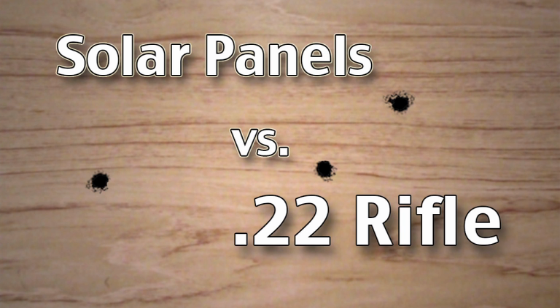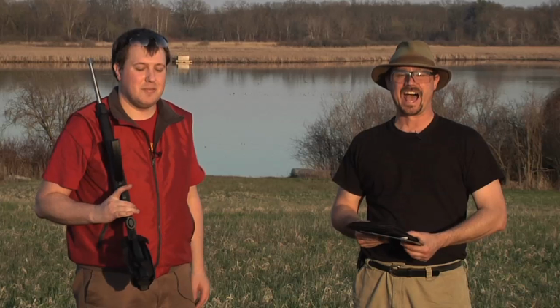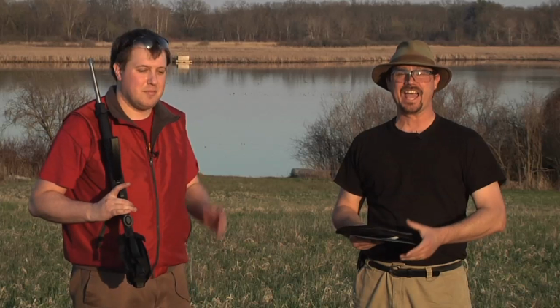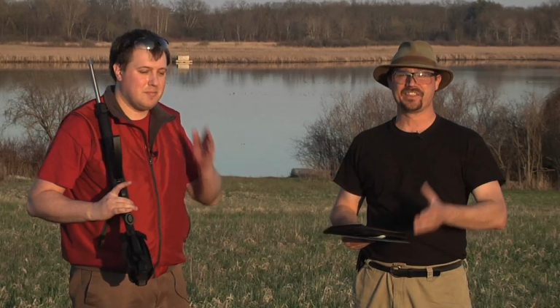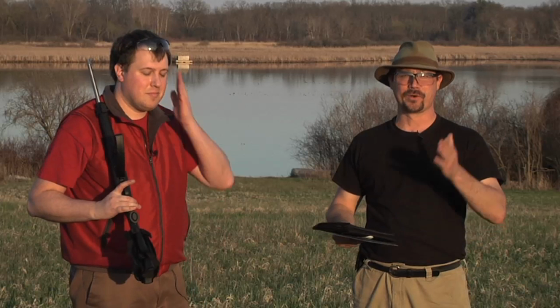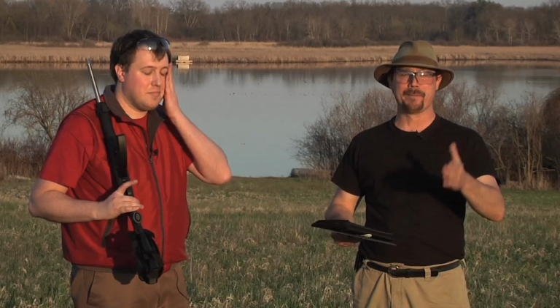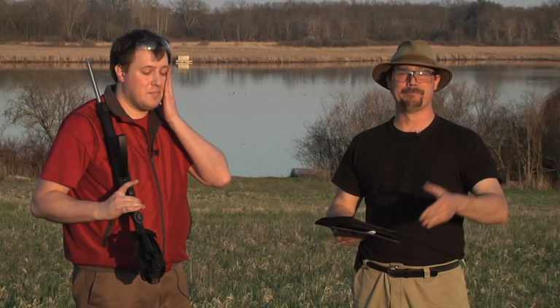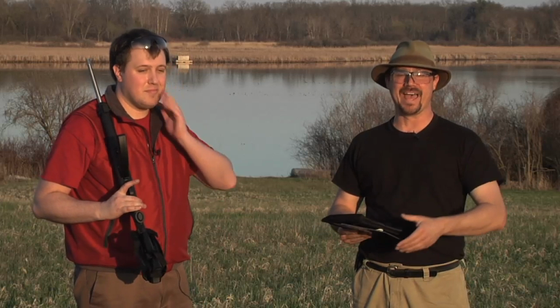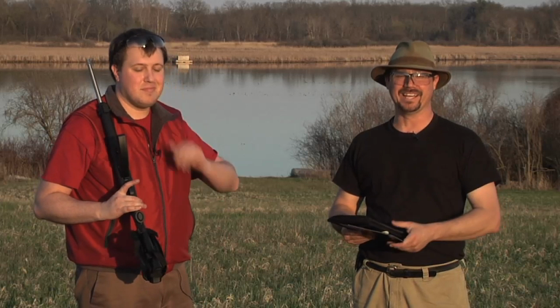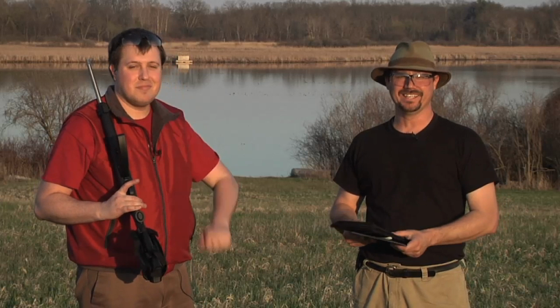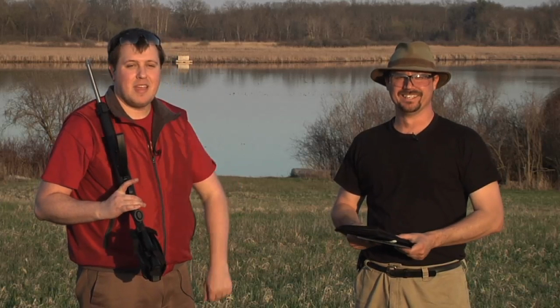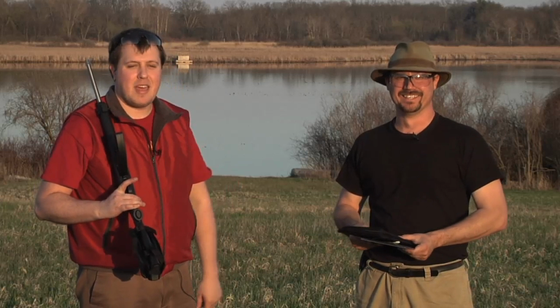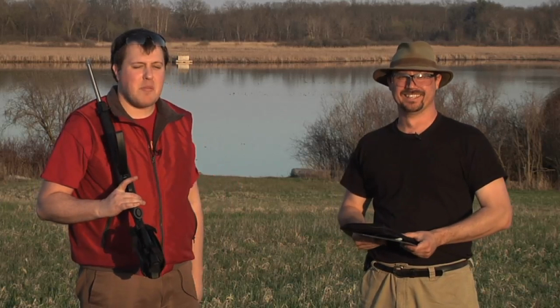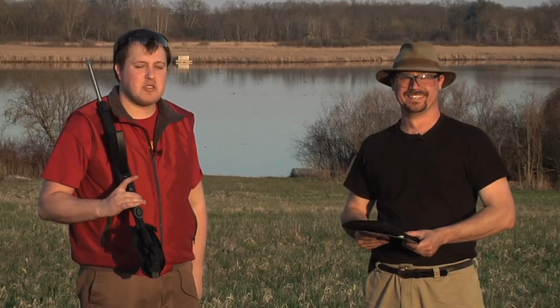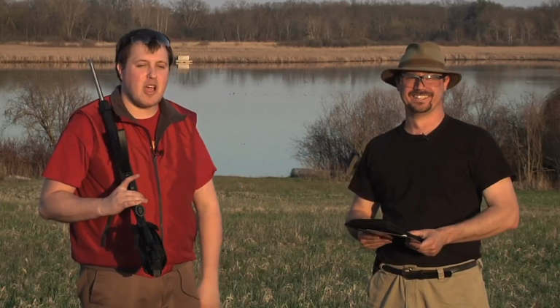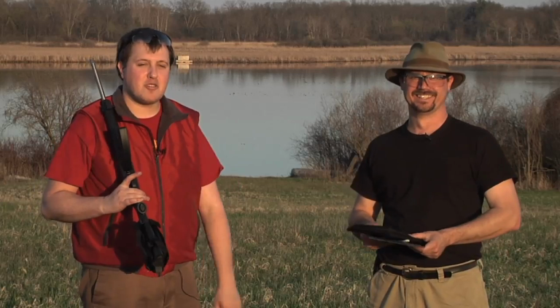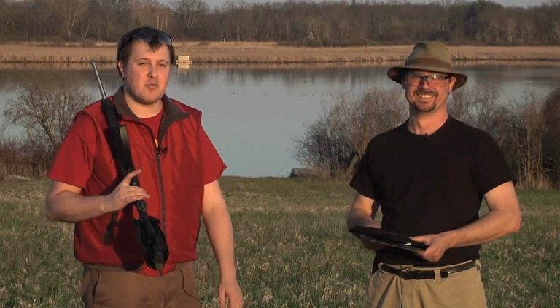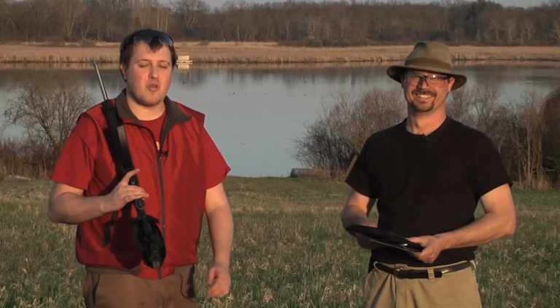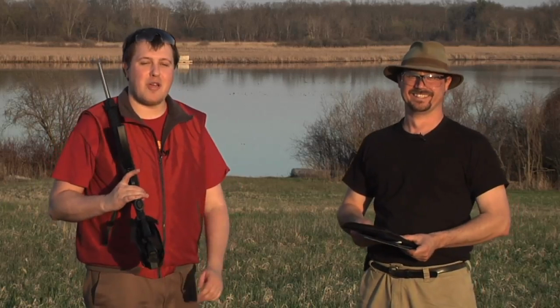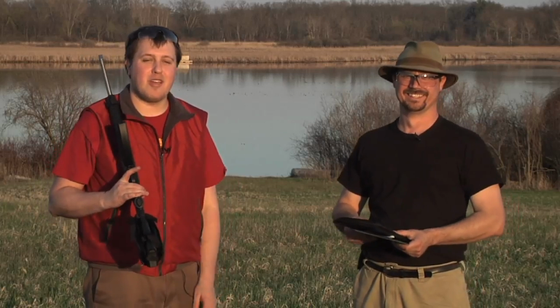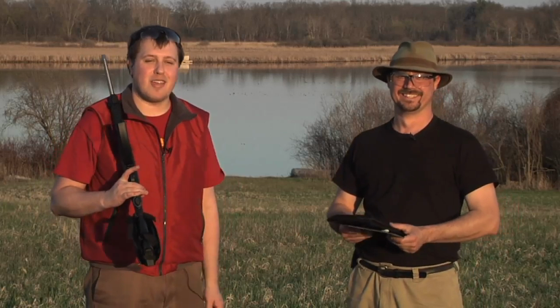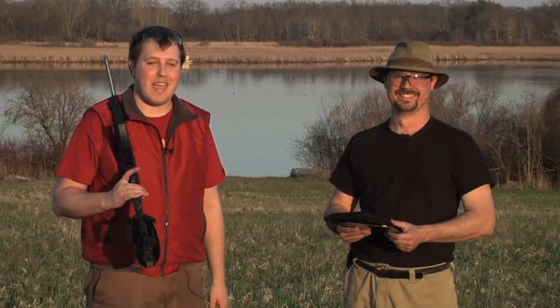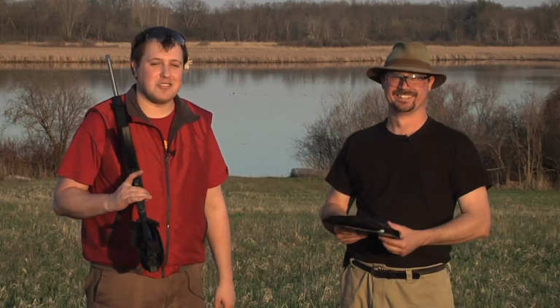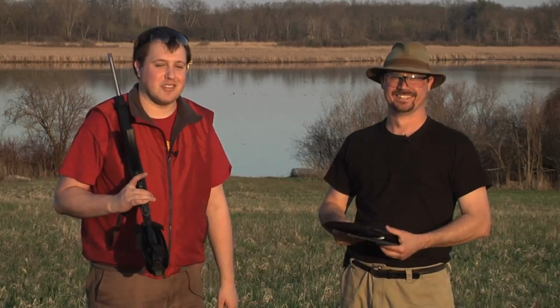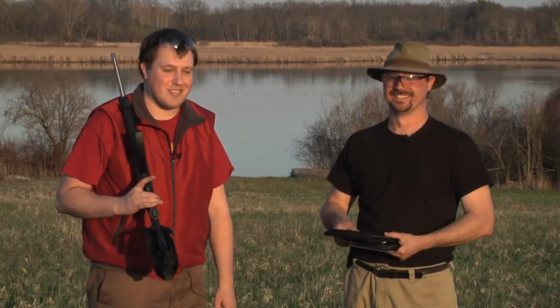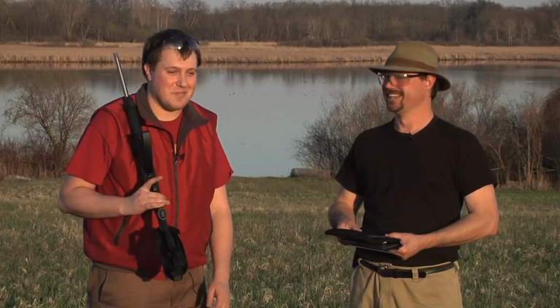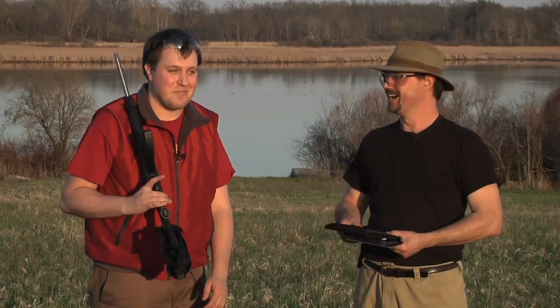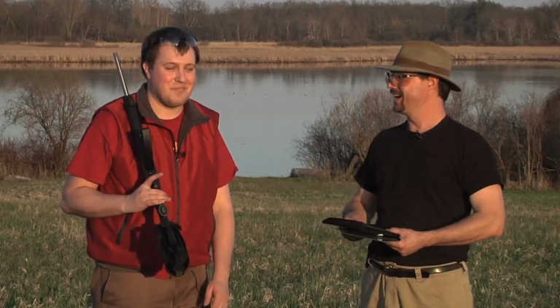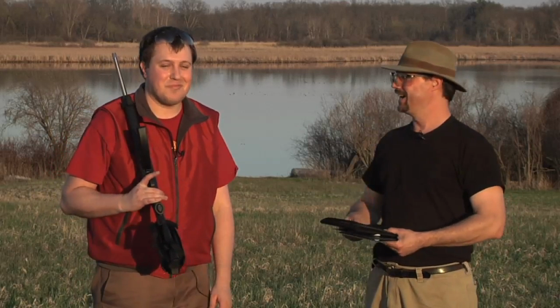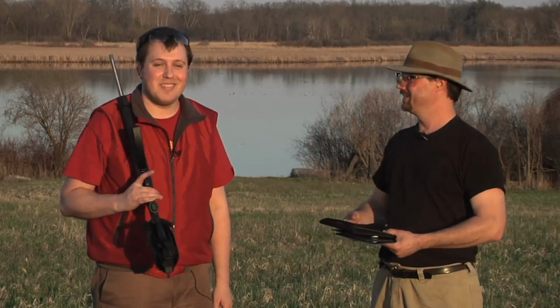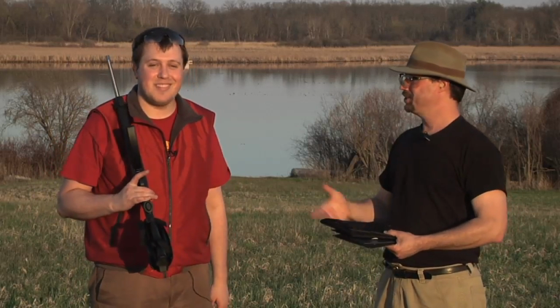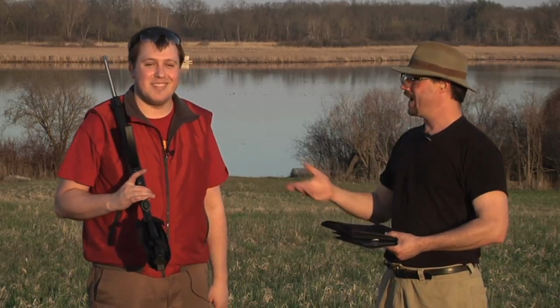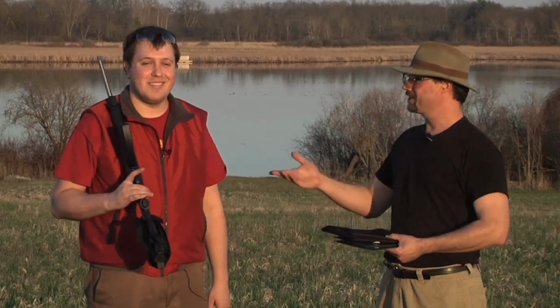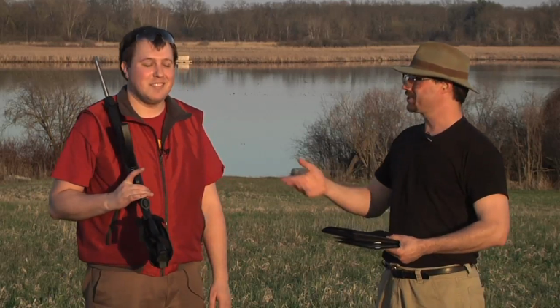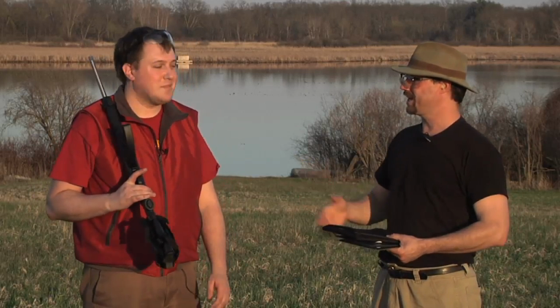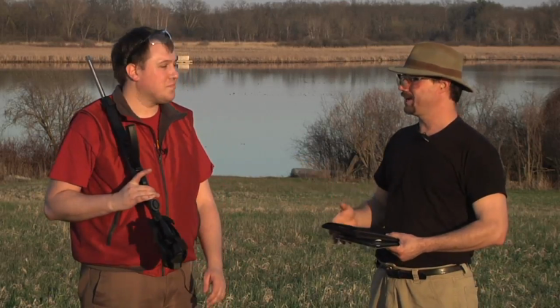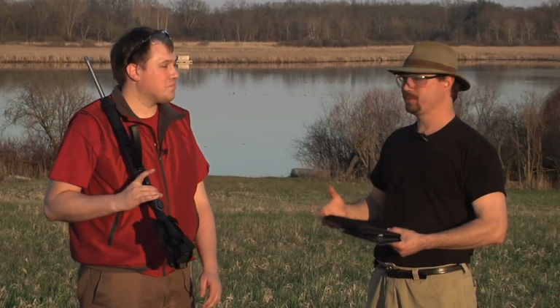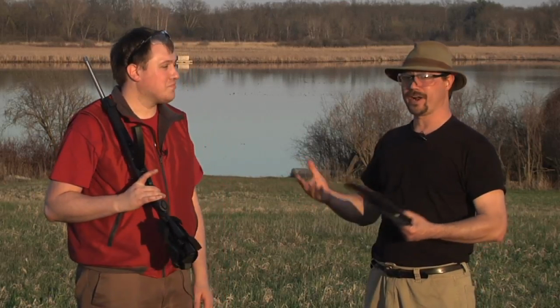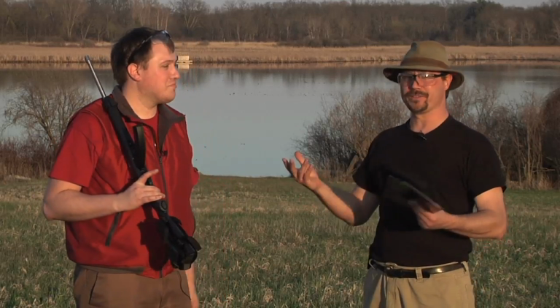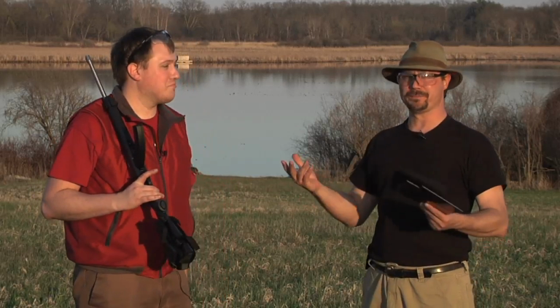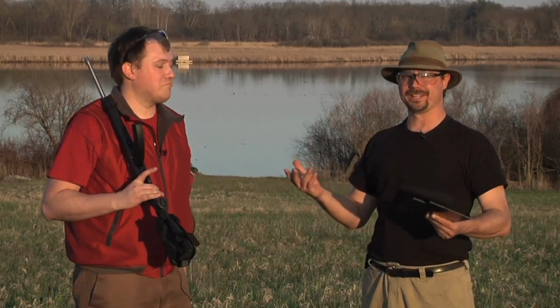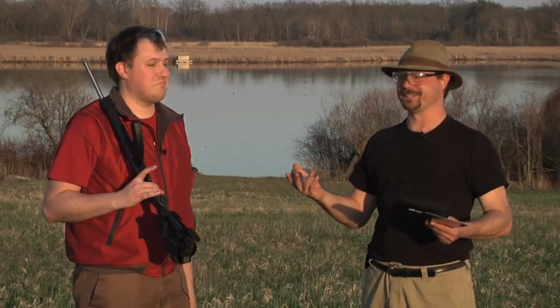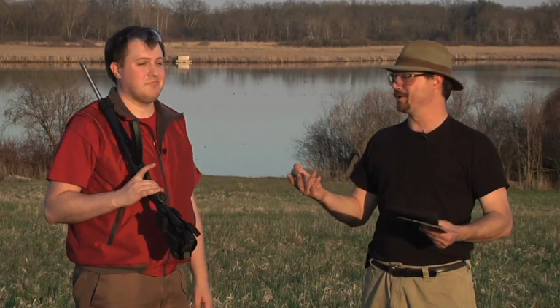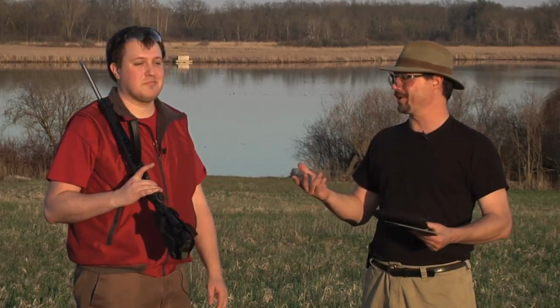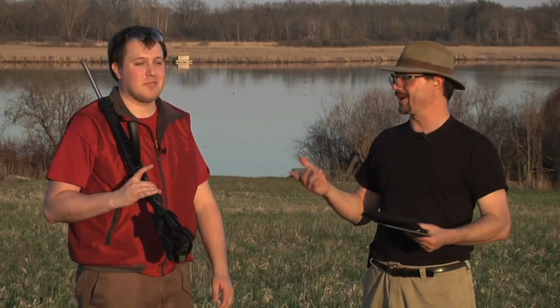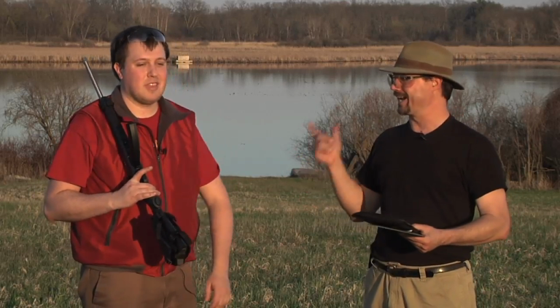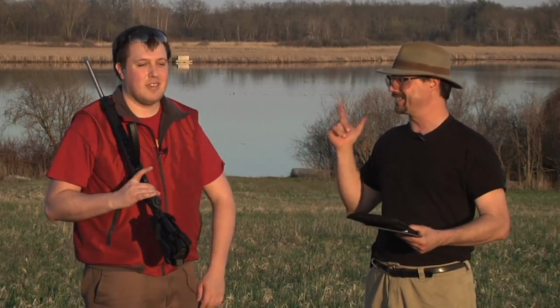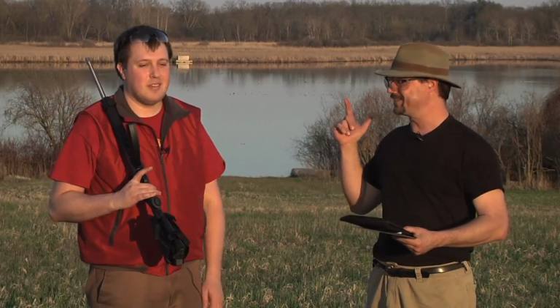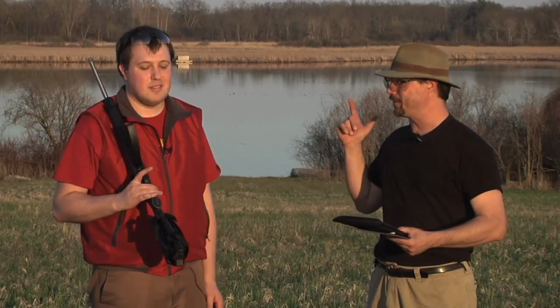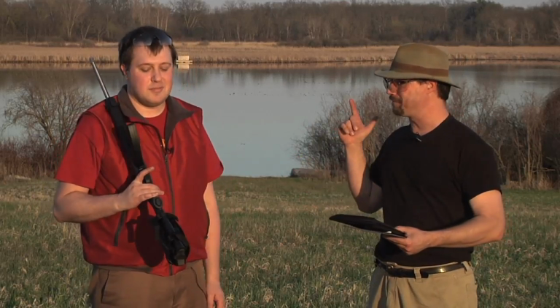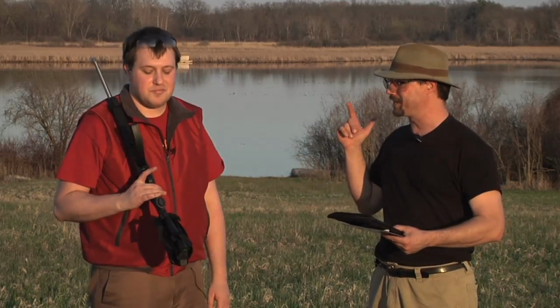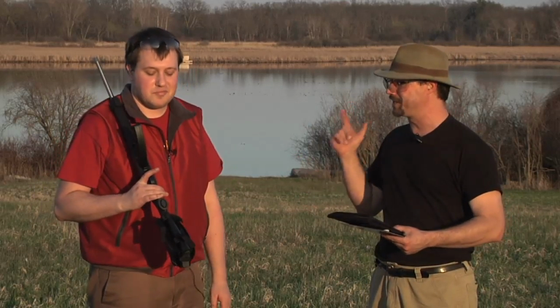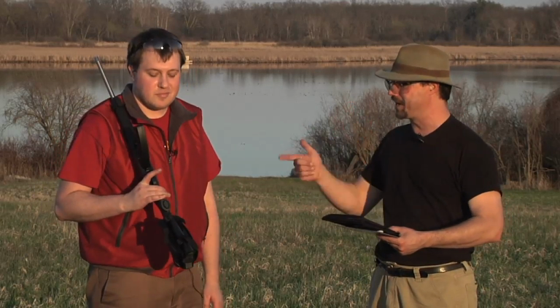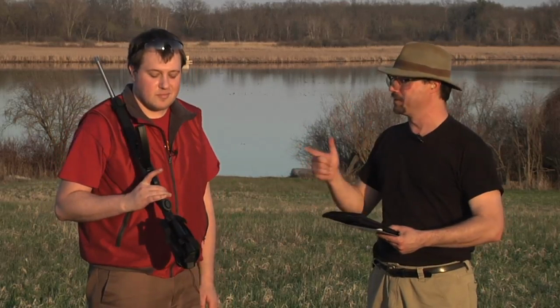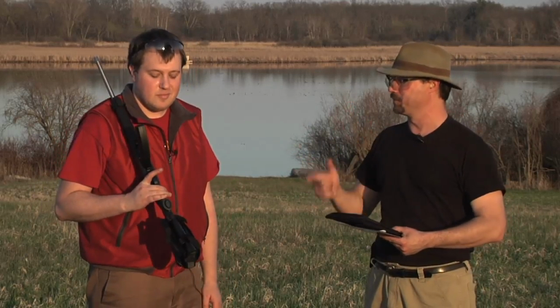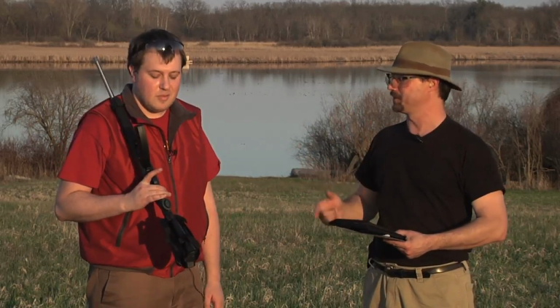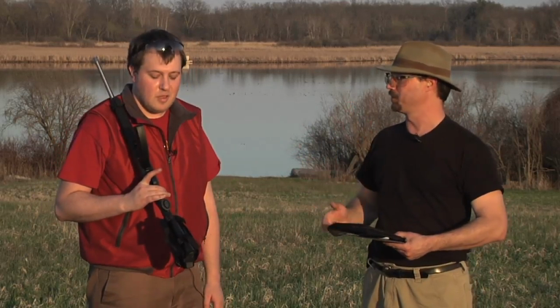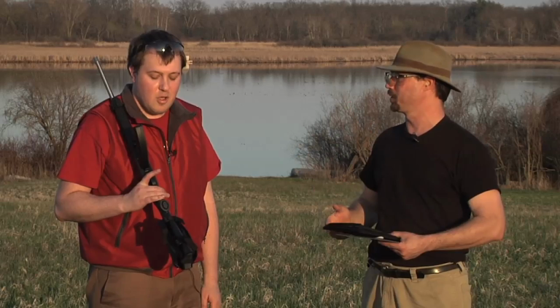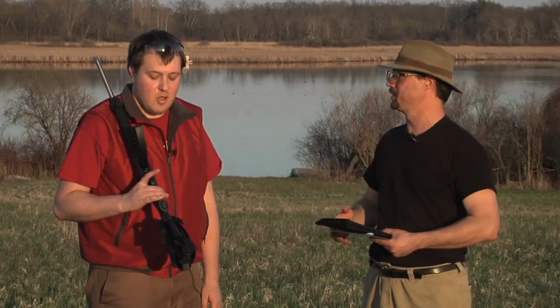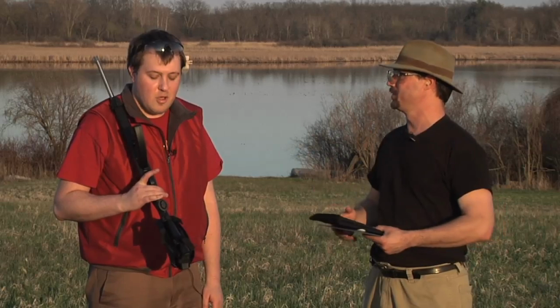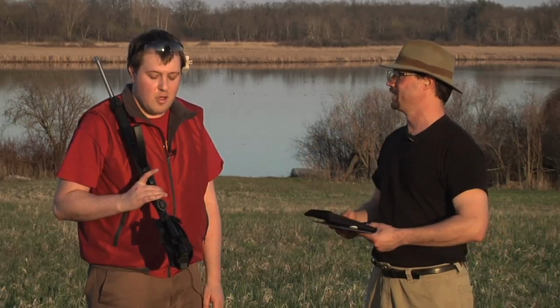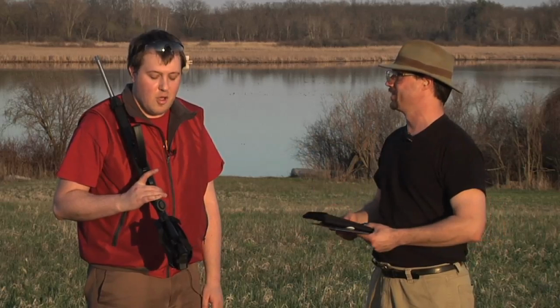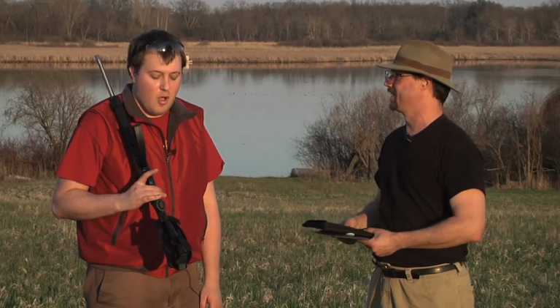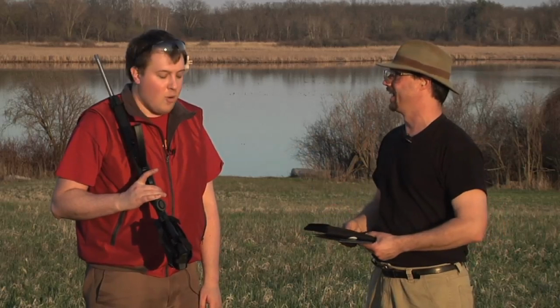Hi there, I'm Ben. I'm Josh from Brown Dog Gadgets. Josh, we're out in the middle of nowhere and I see you have a gun with you. What are we doing here today?